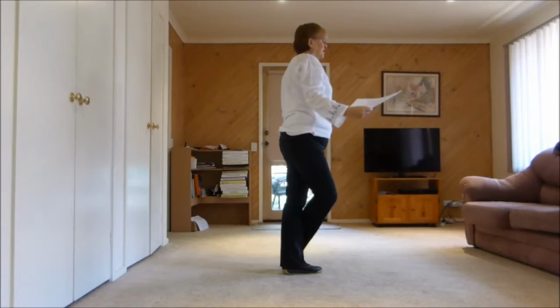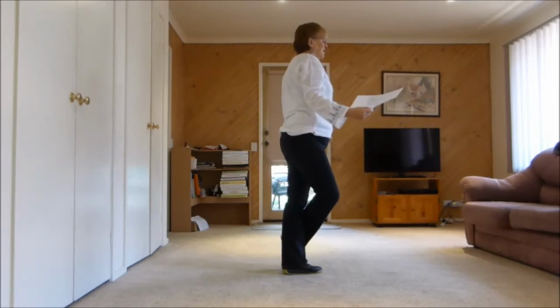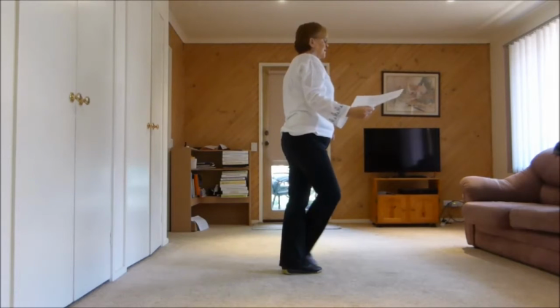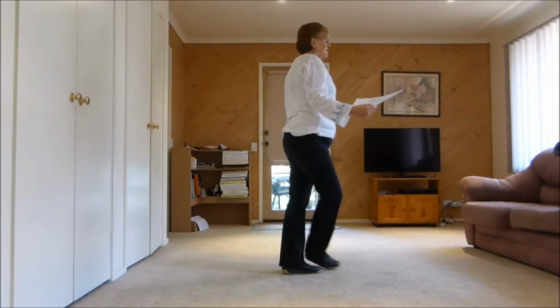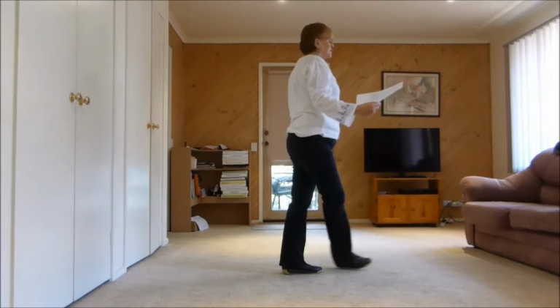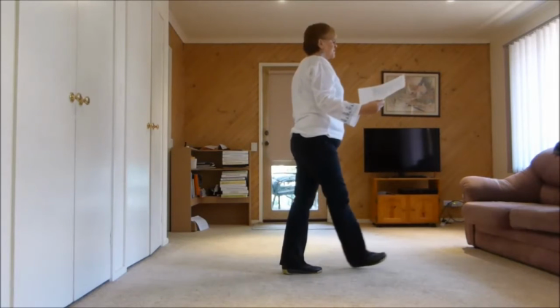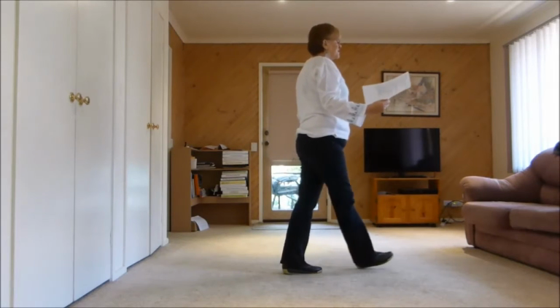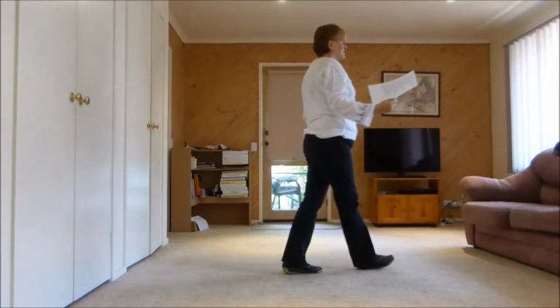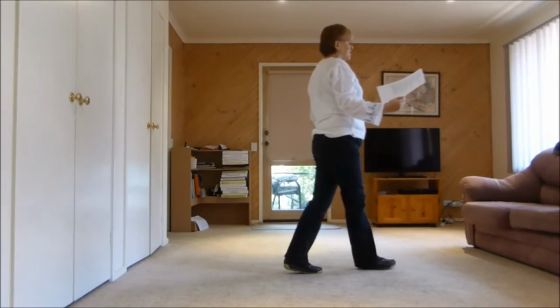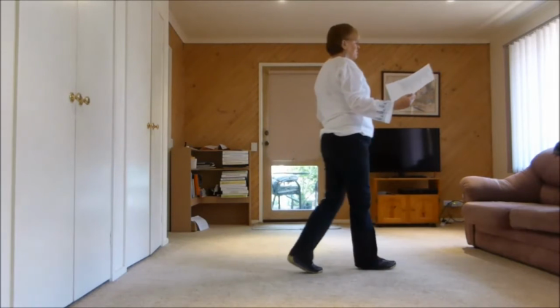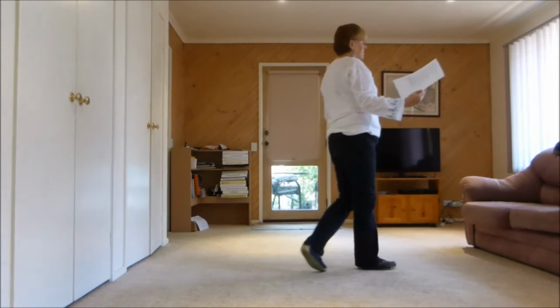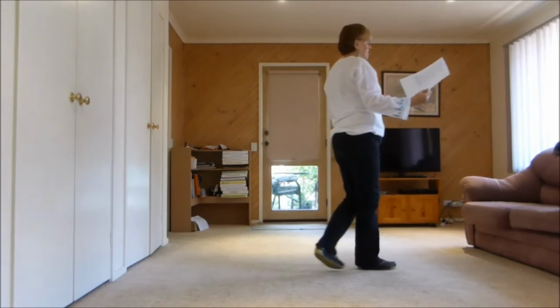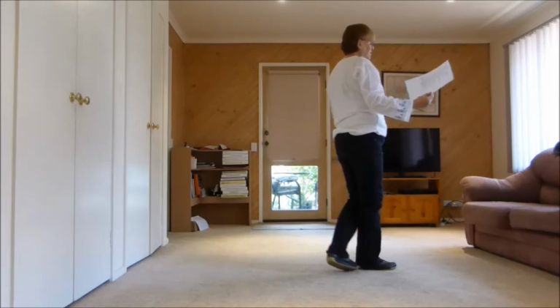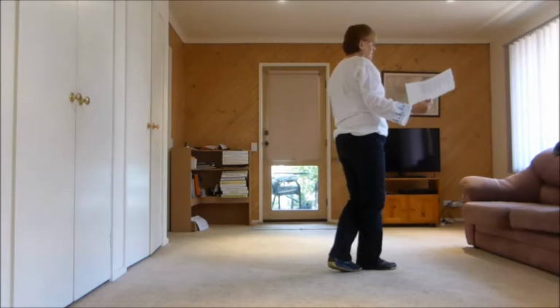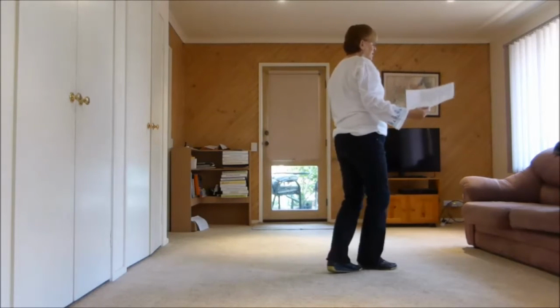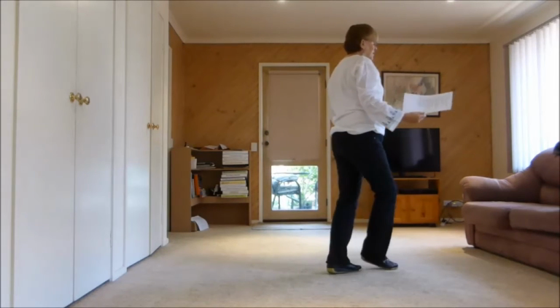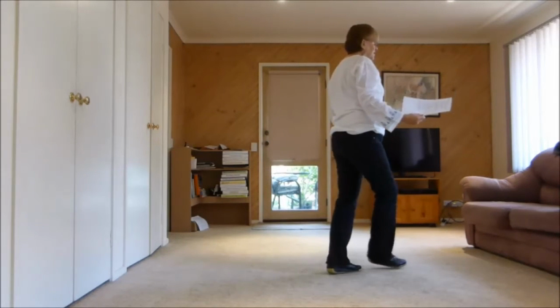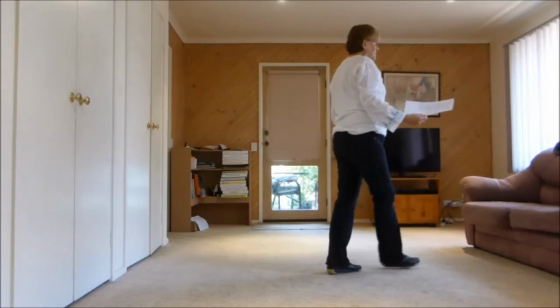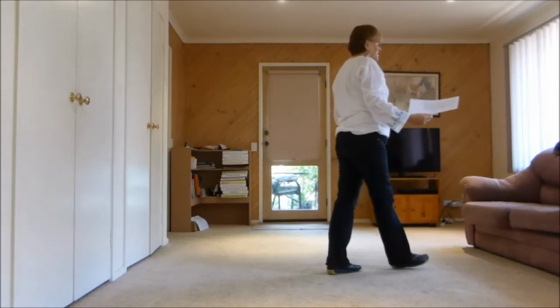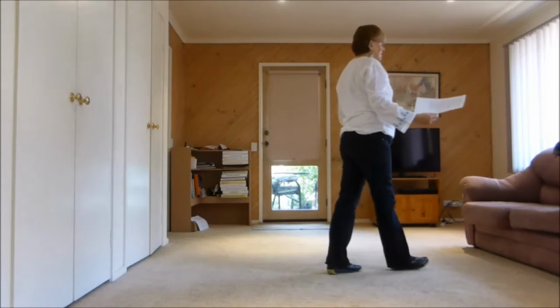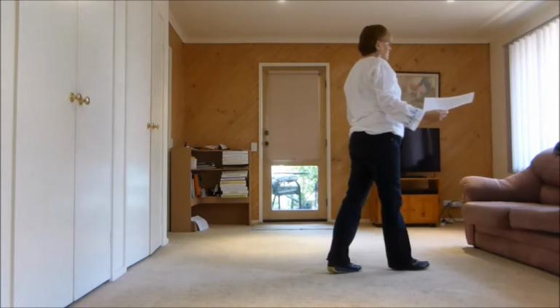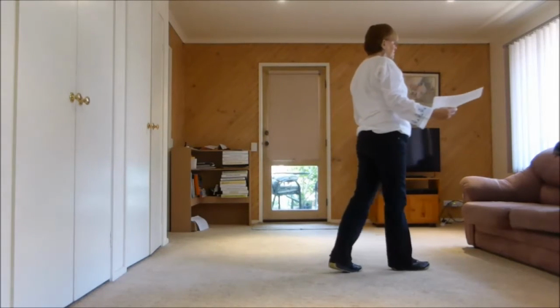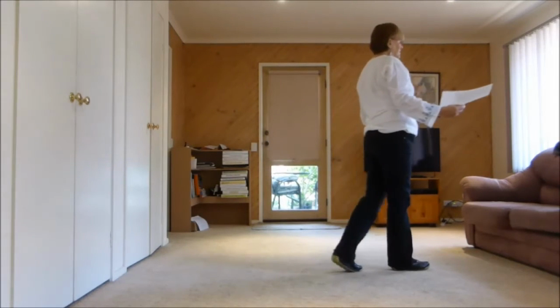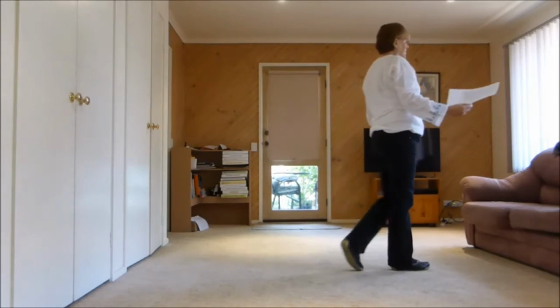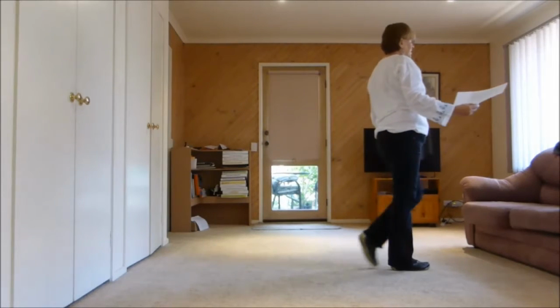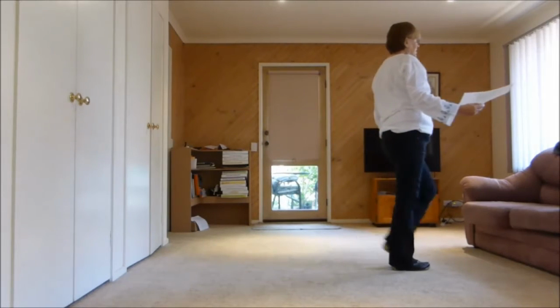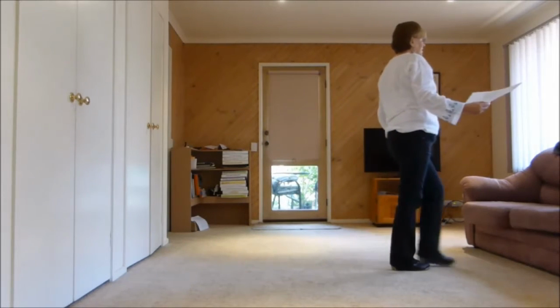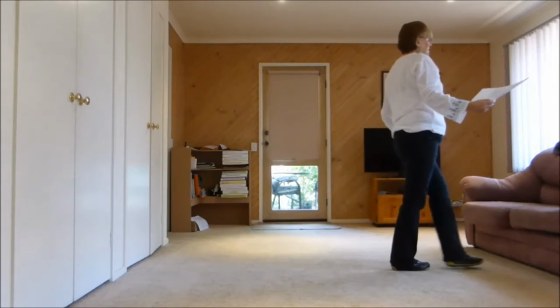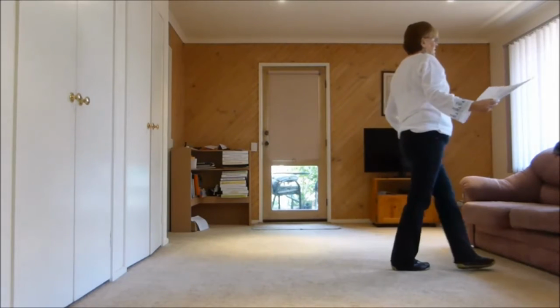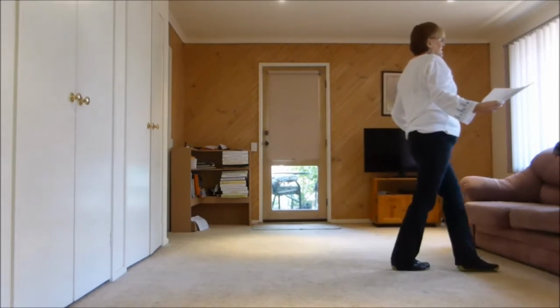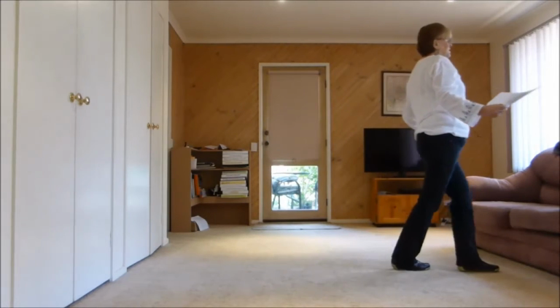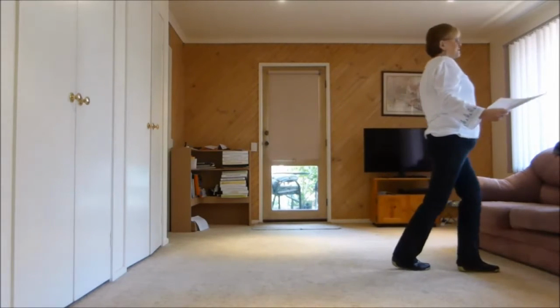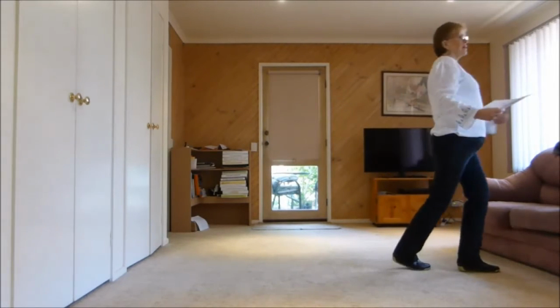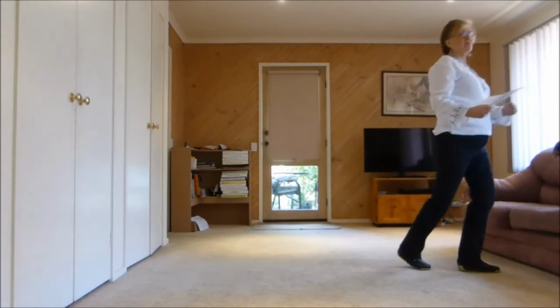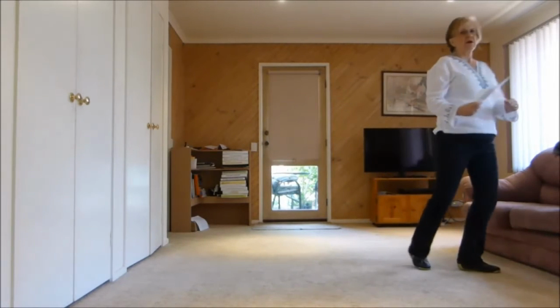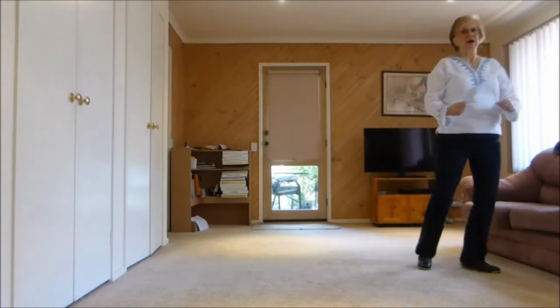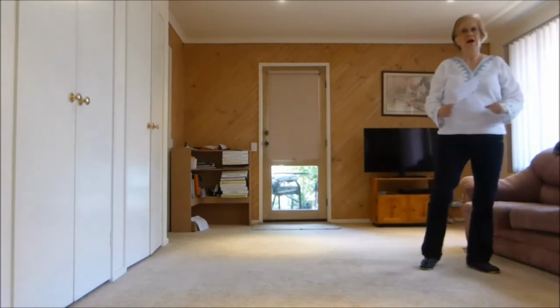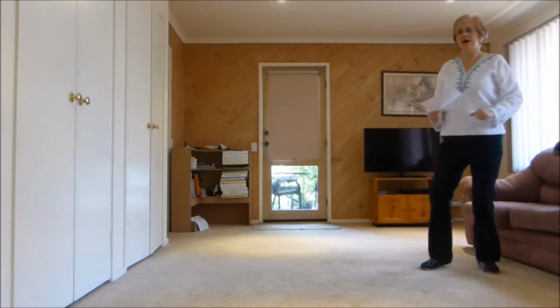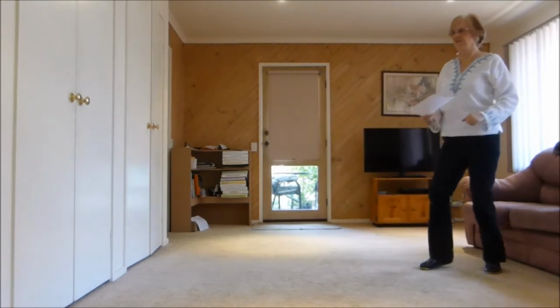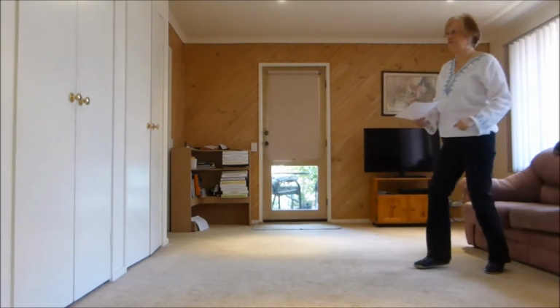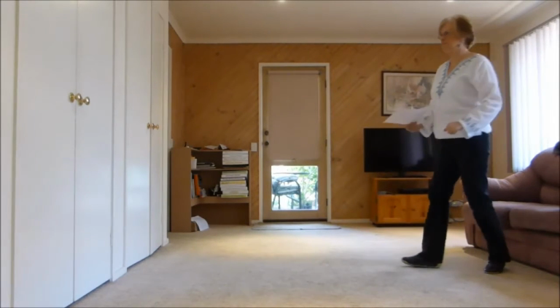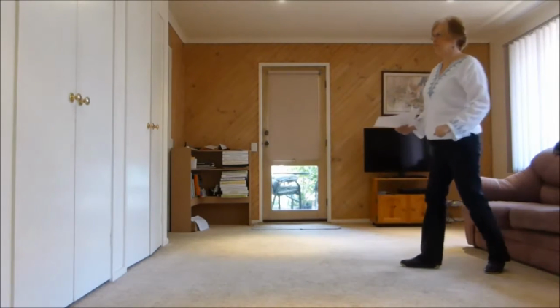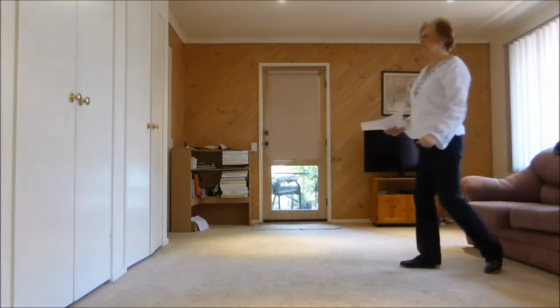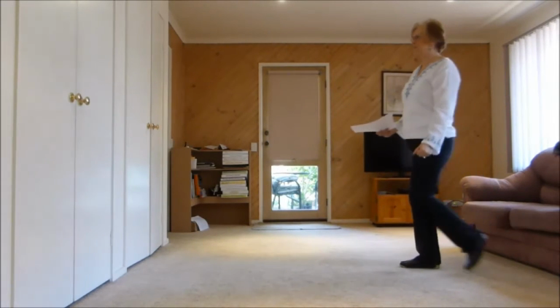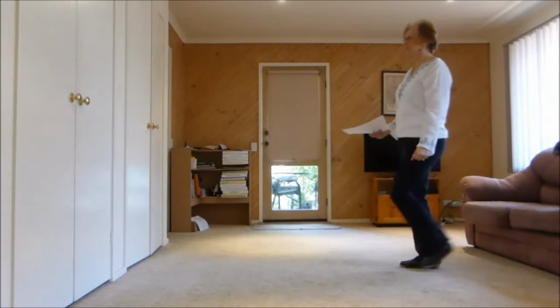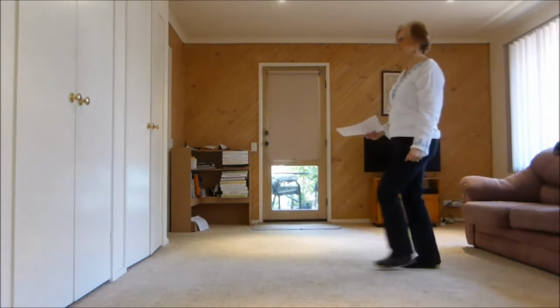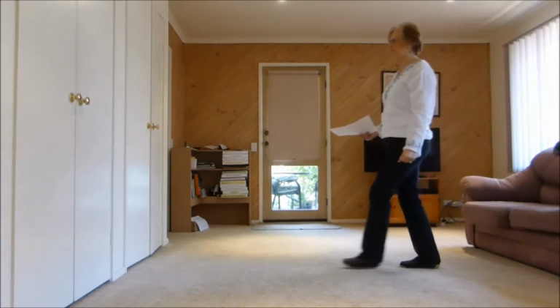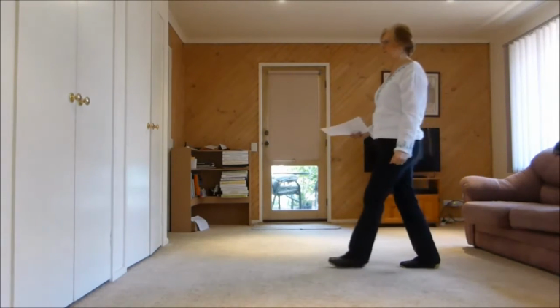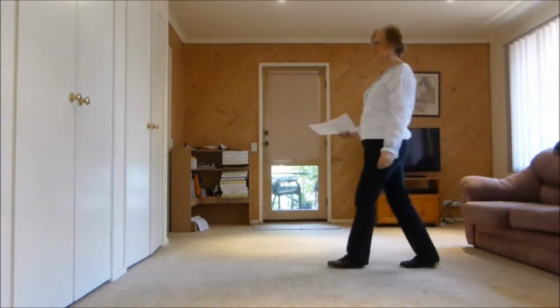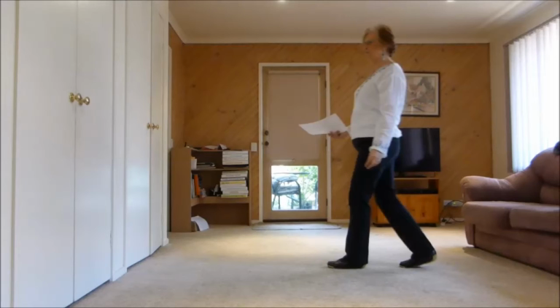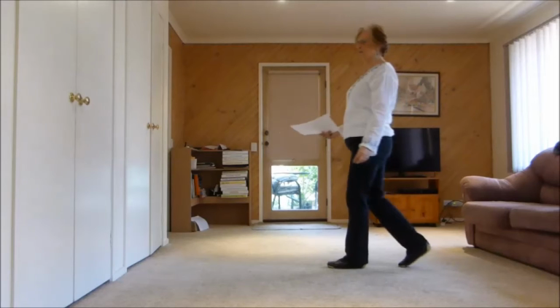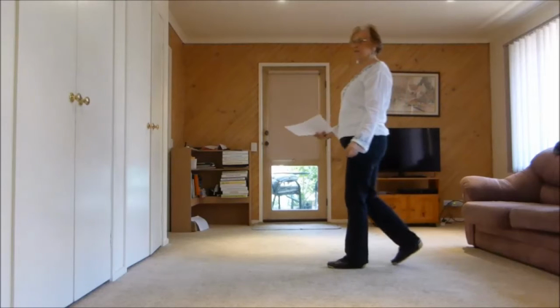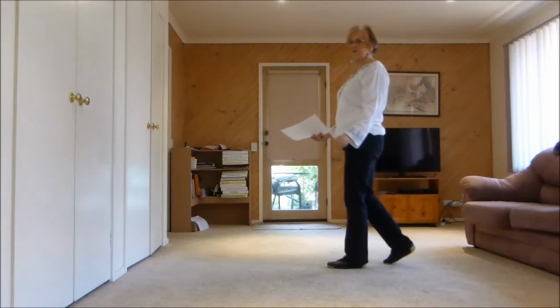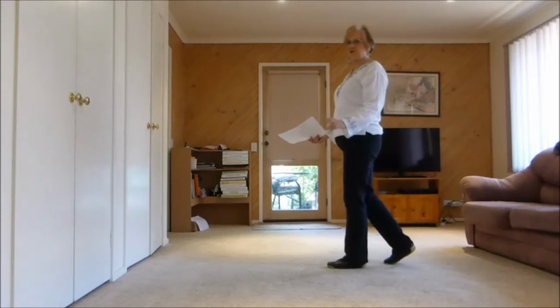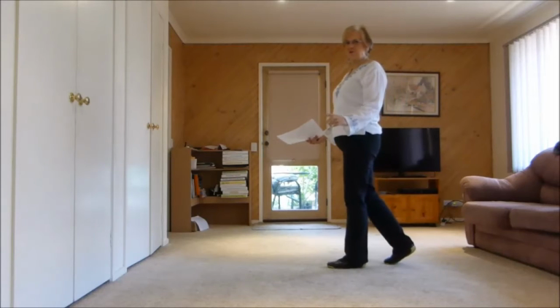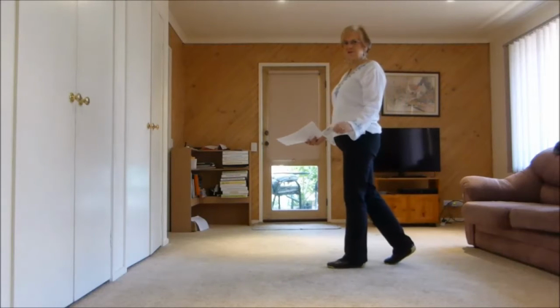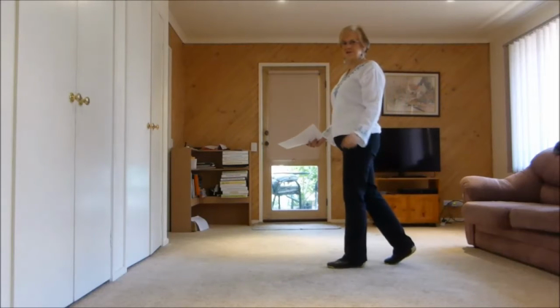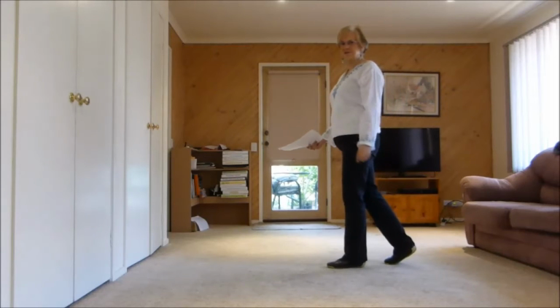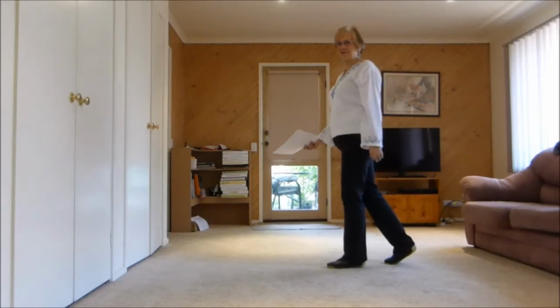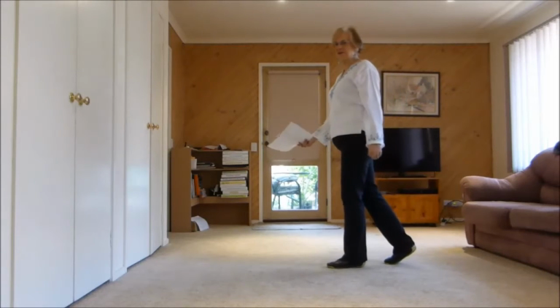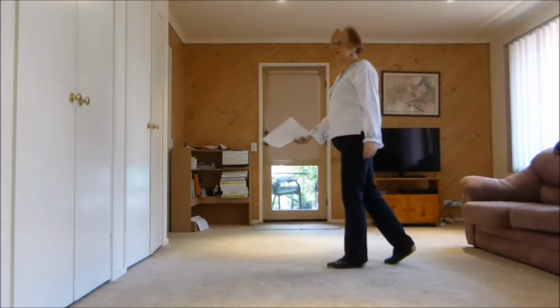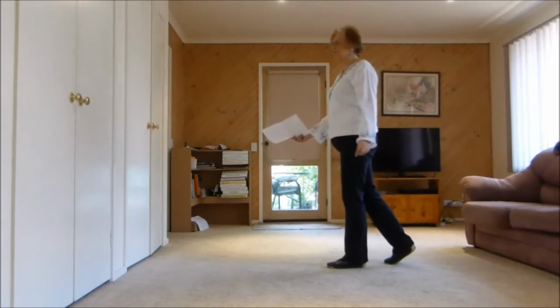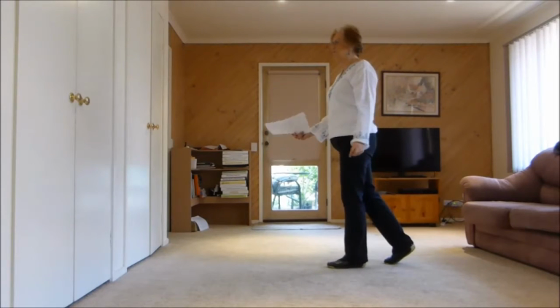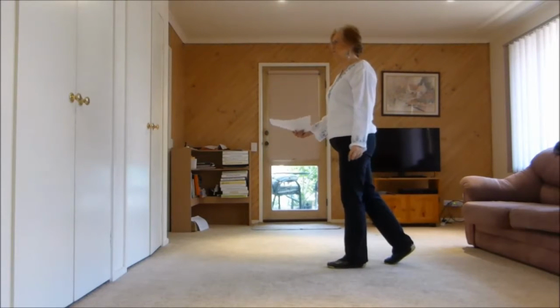Into a step, lock, step, step, half pivot, step forward. We call this the funny turn.